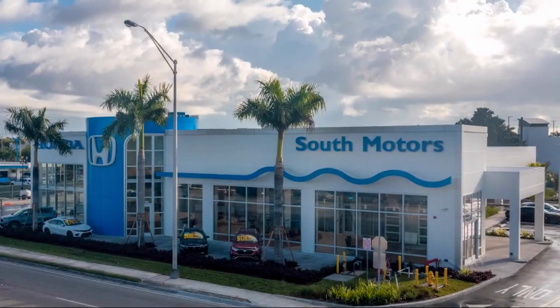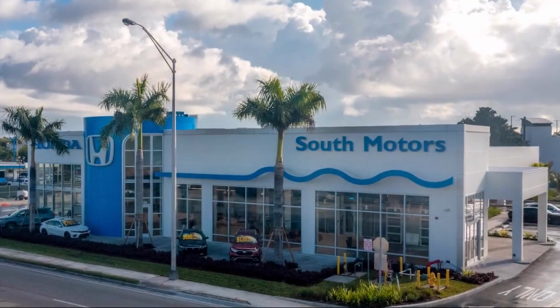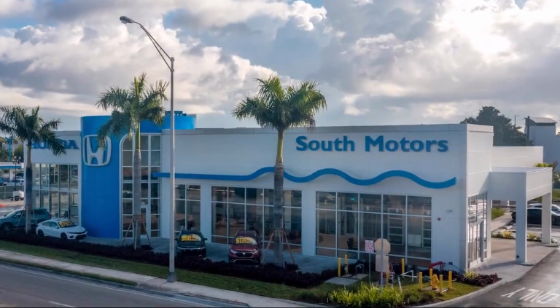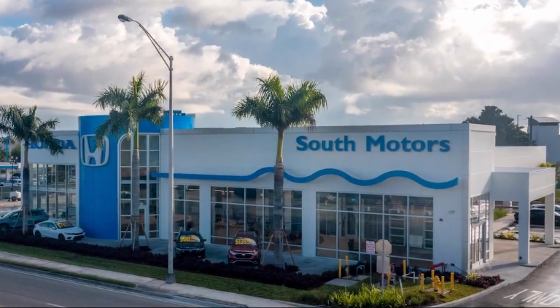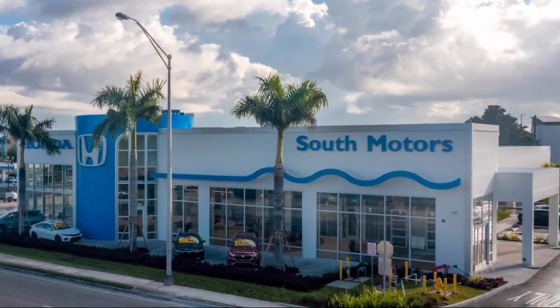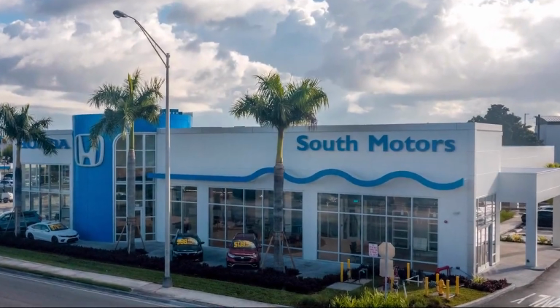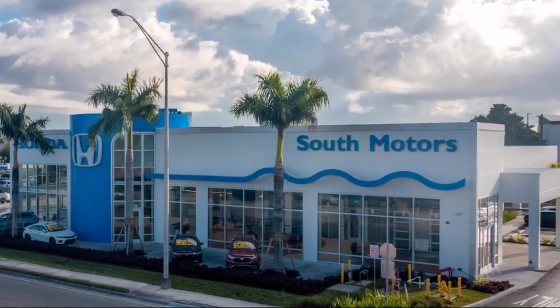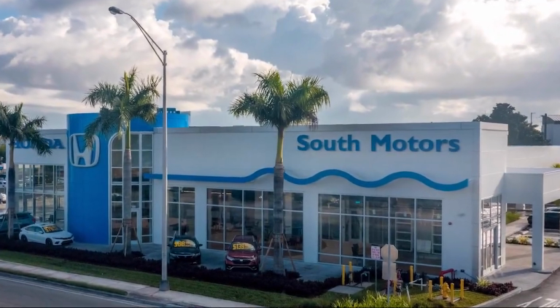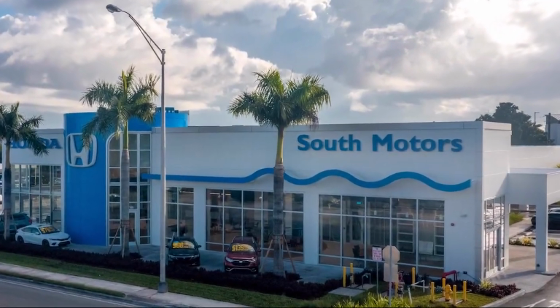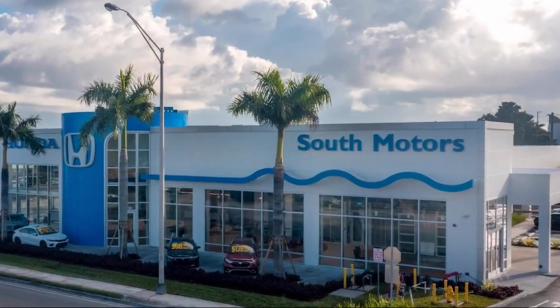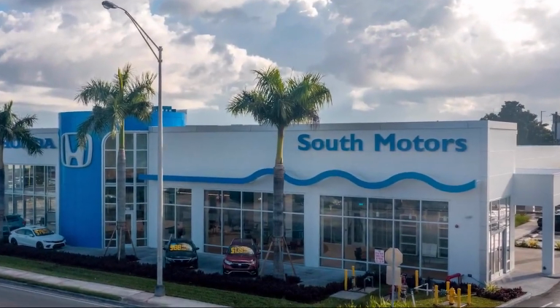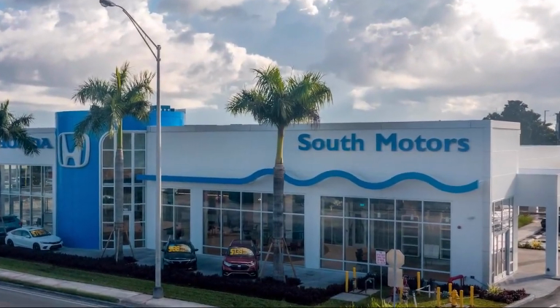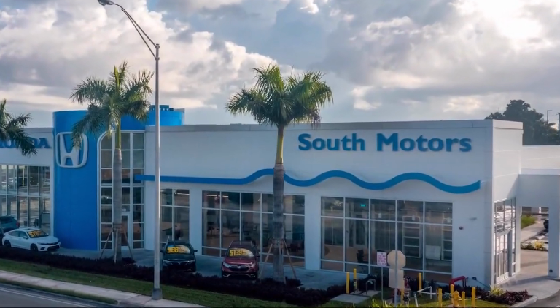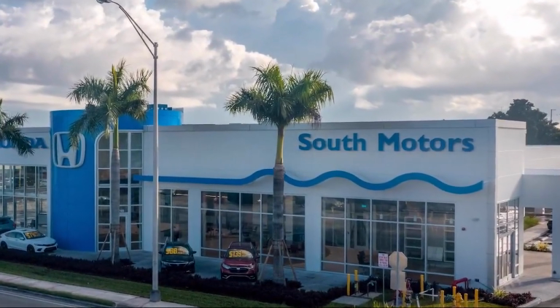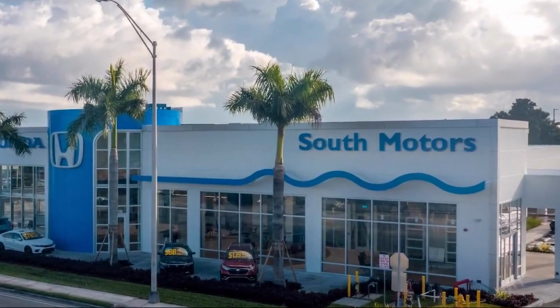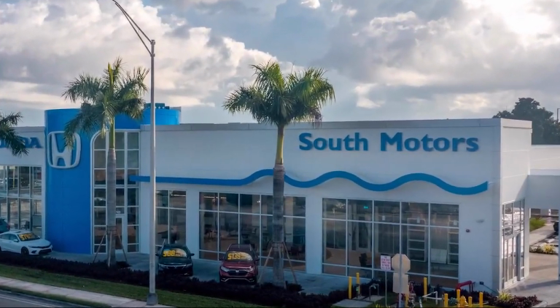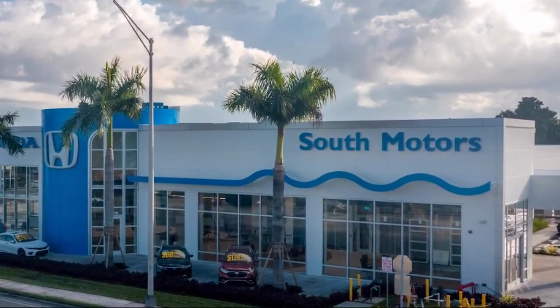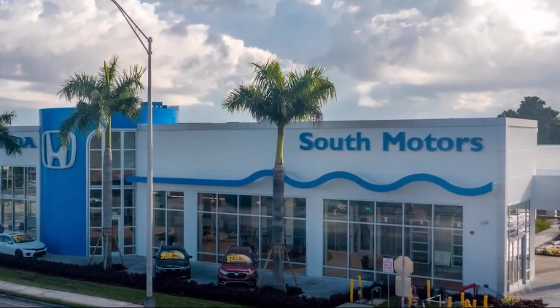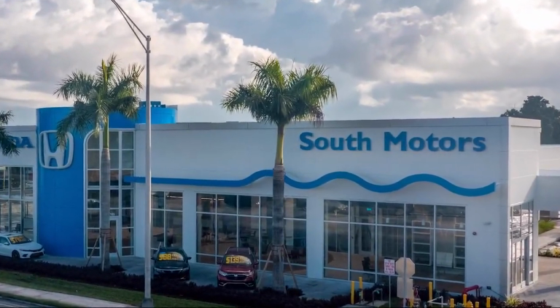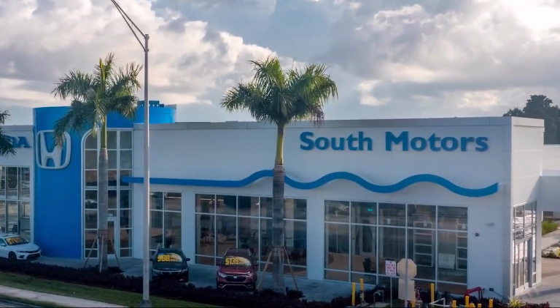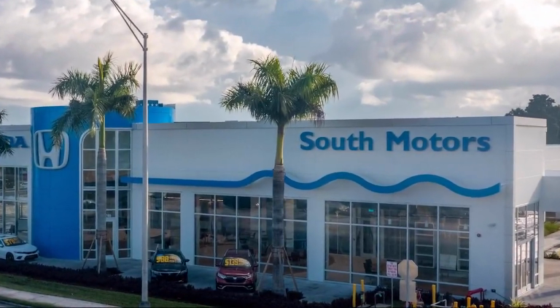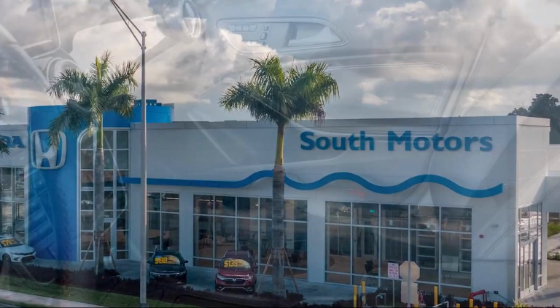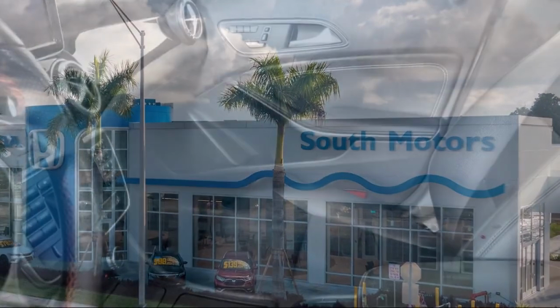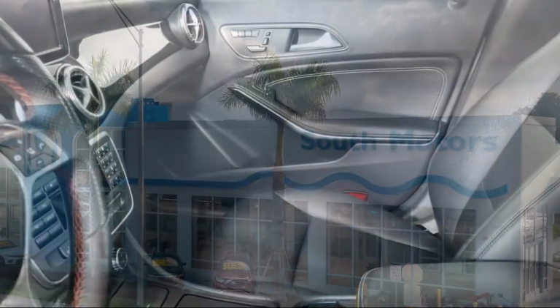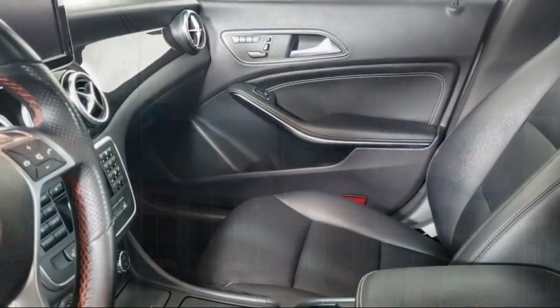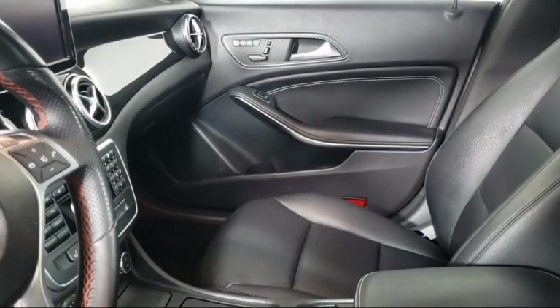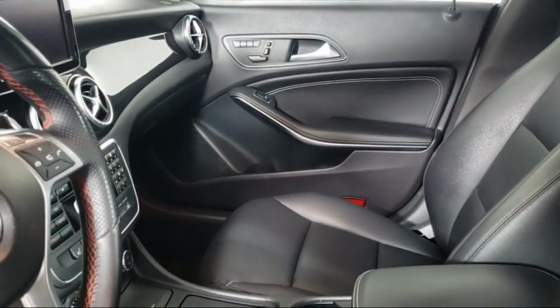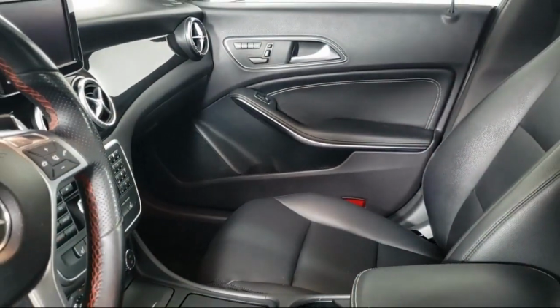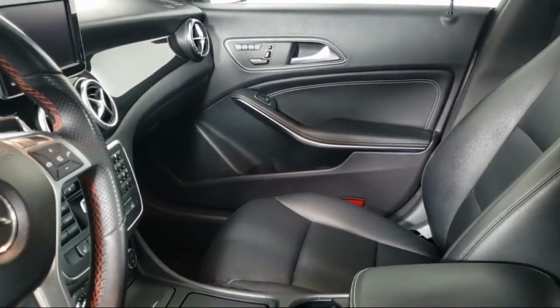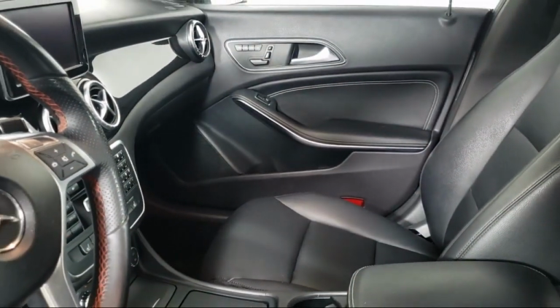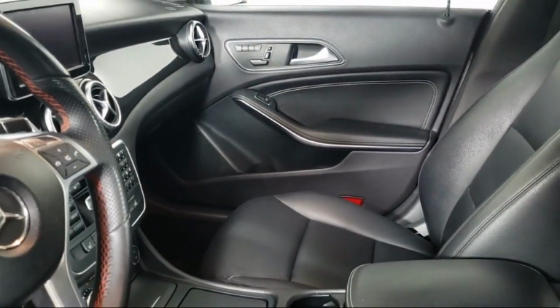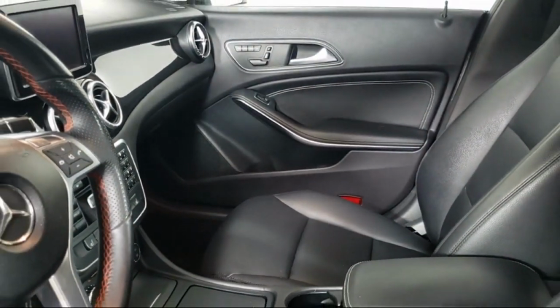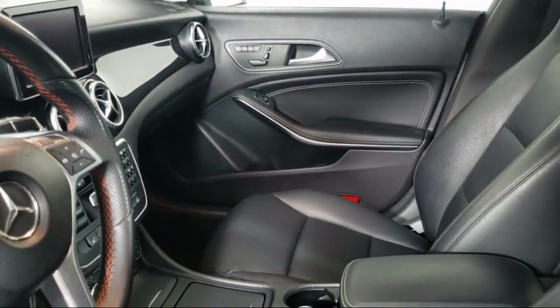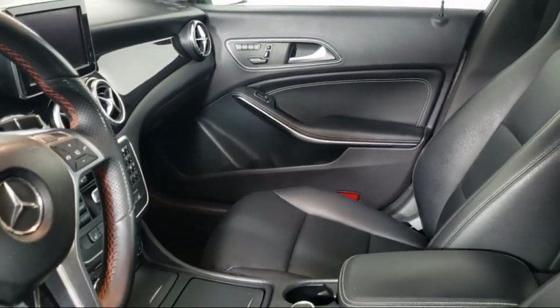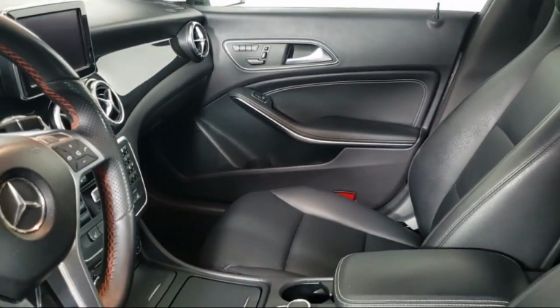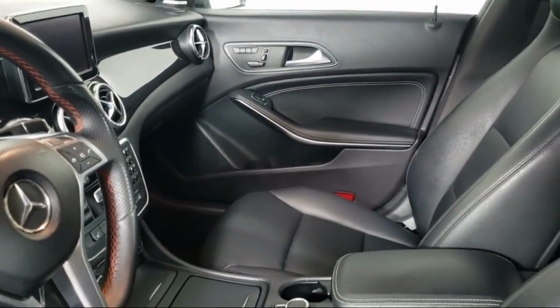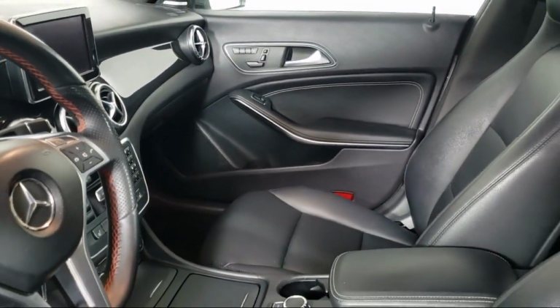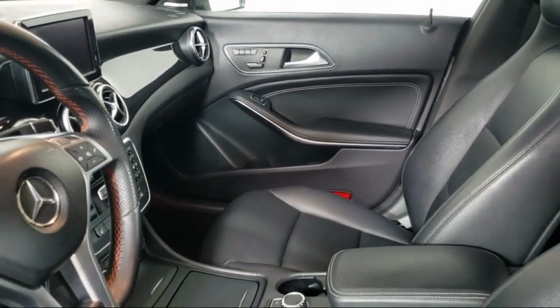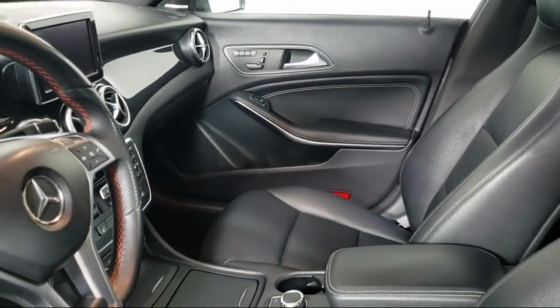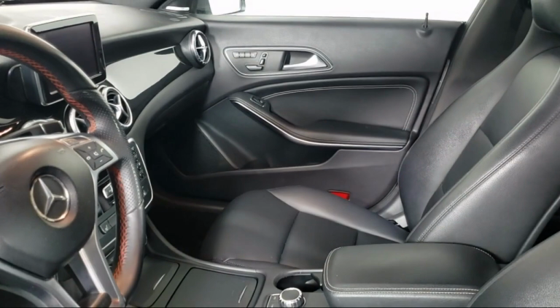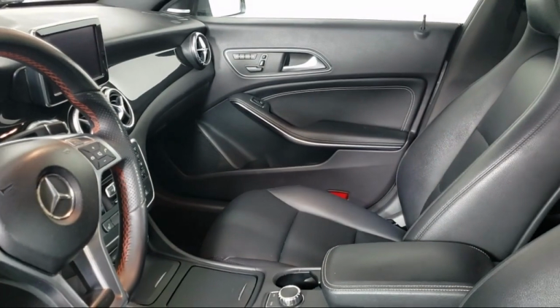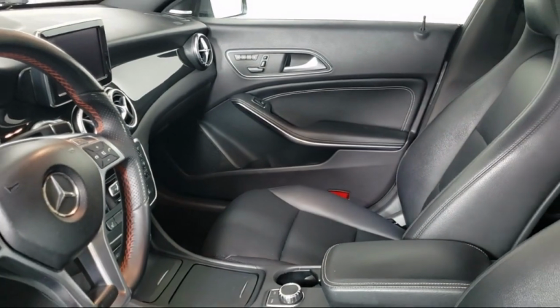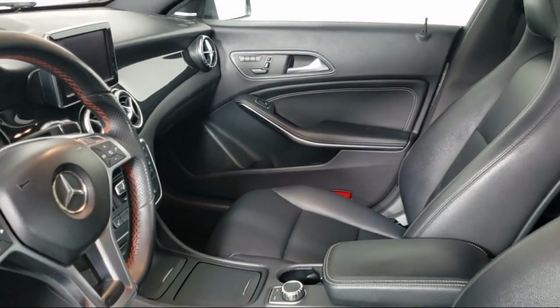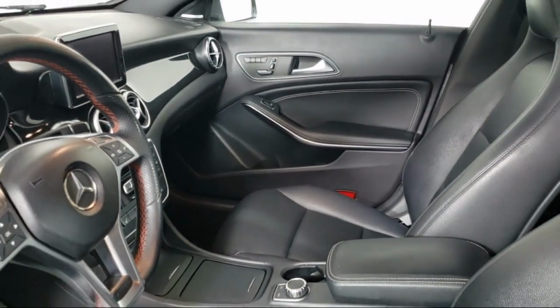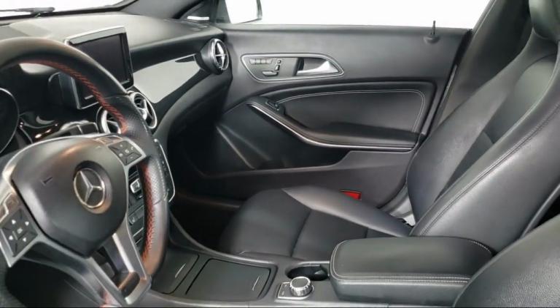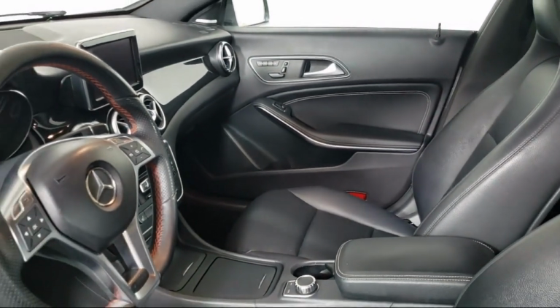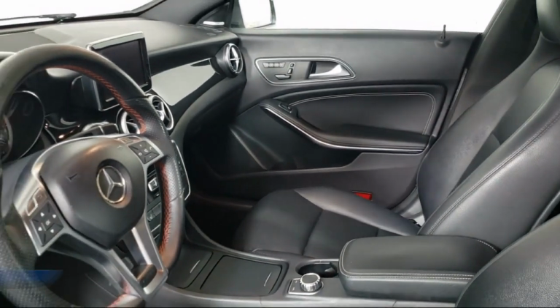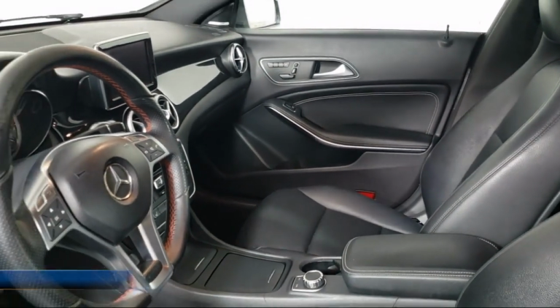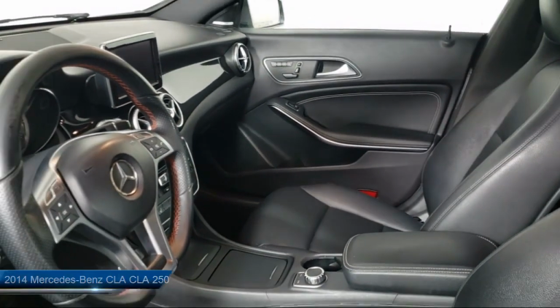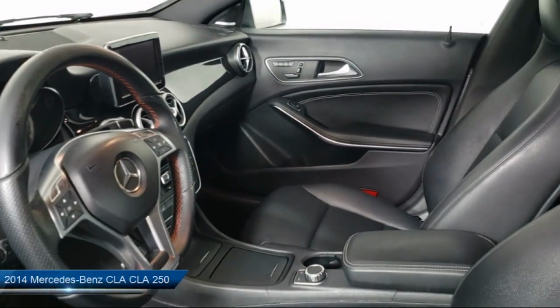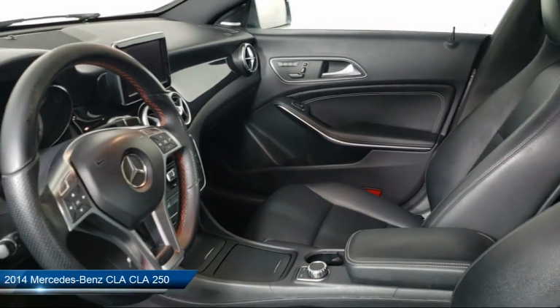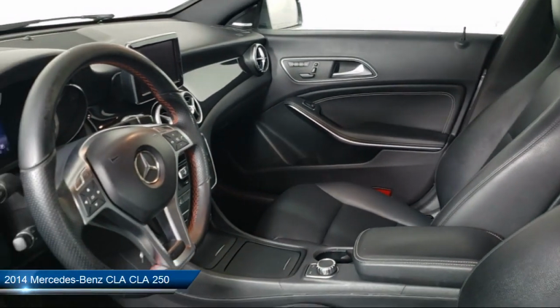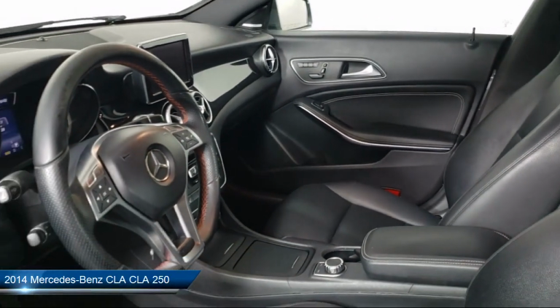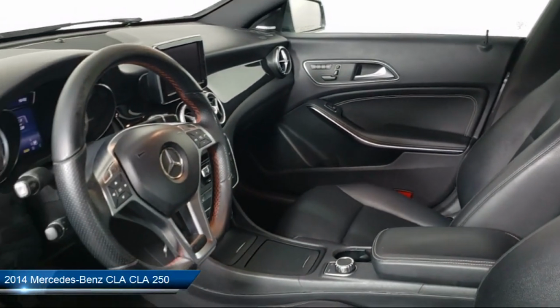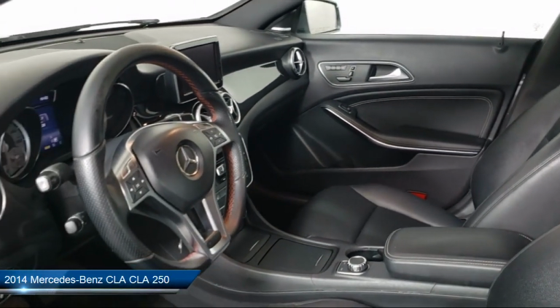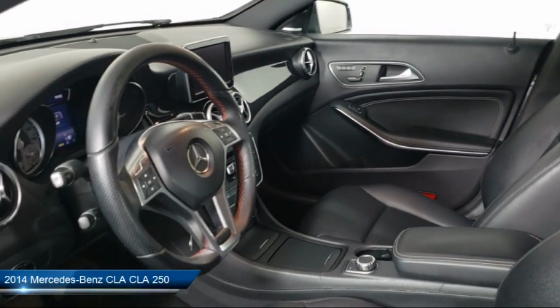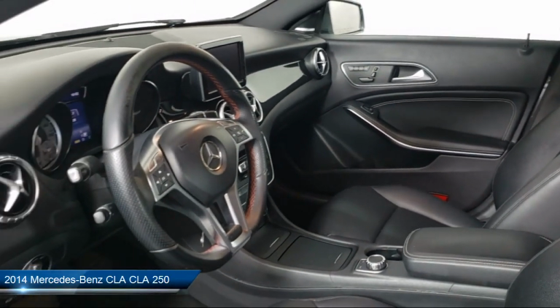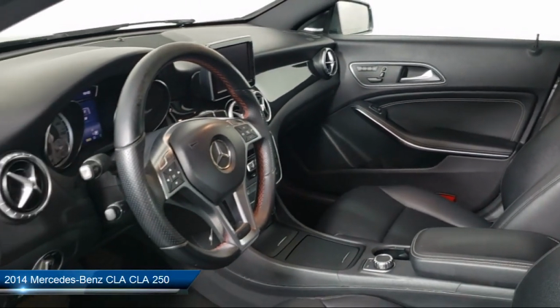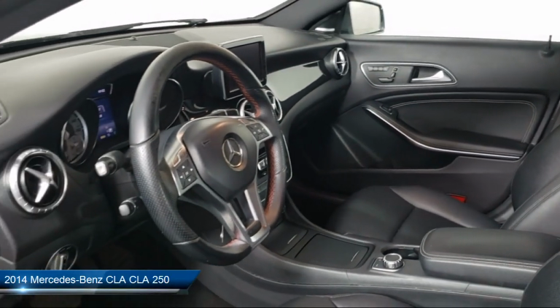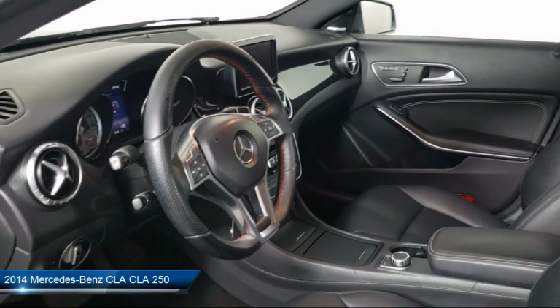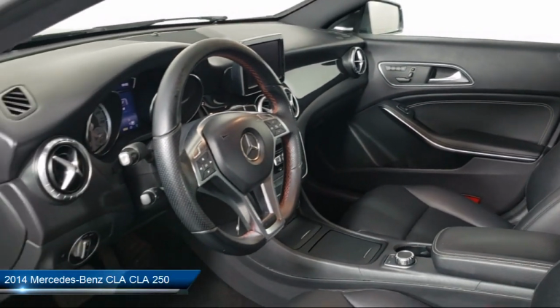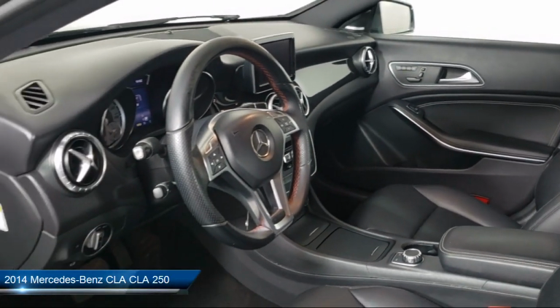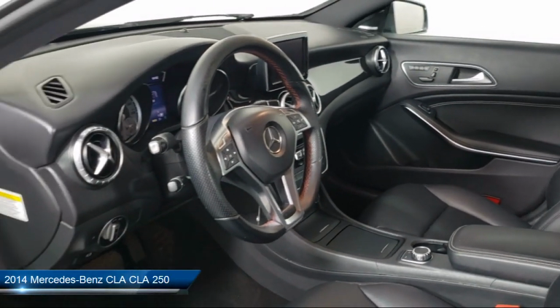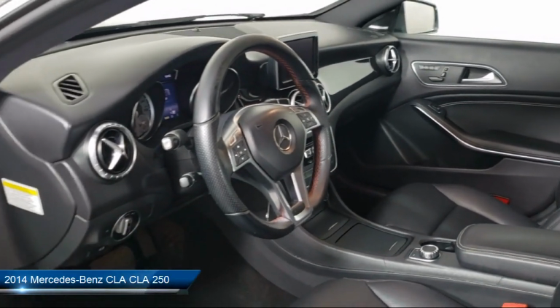Welcome to South Motors Honda, your premier destination for purchasing a vehicle. And here's a look at another one of our great vehicles in inventory.